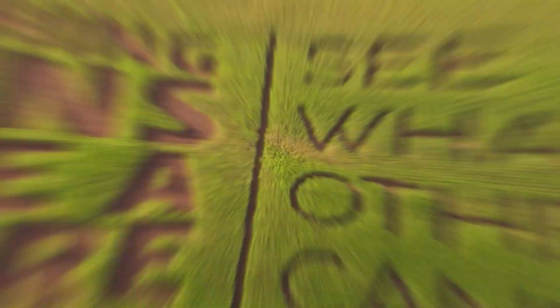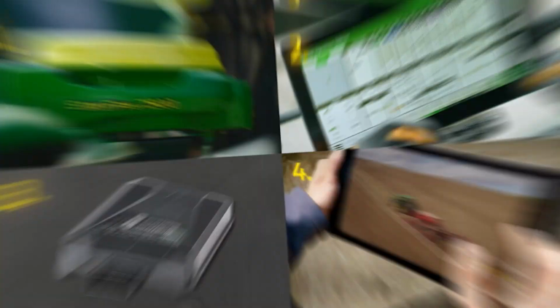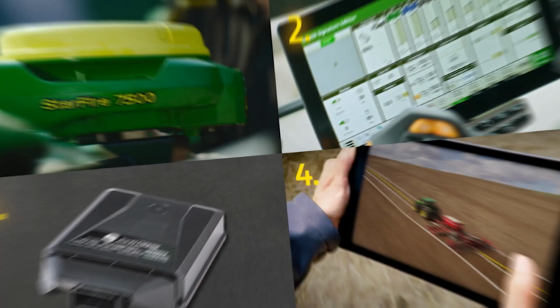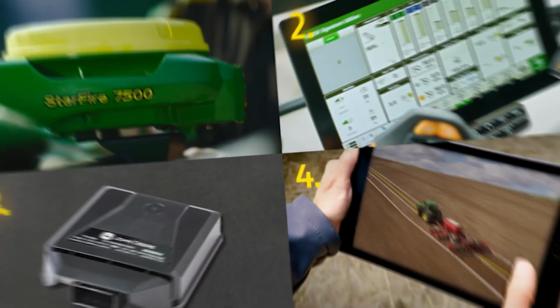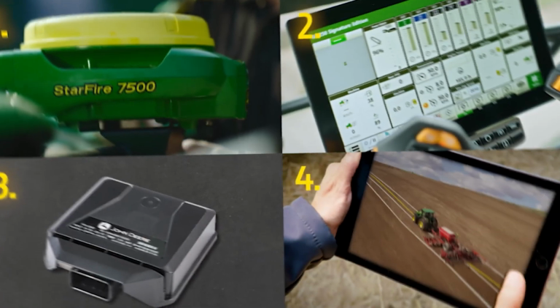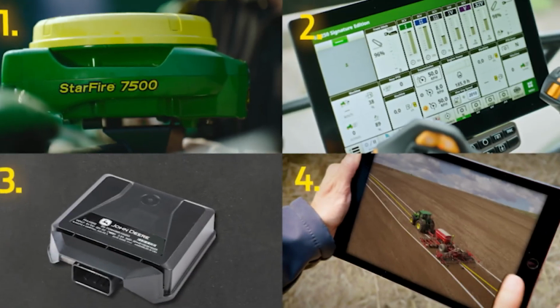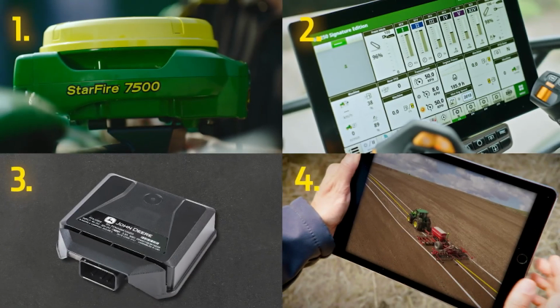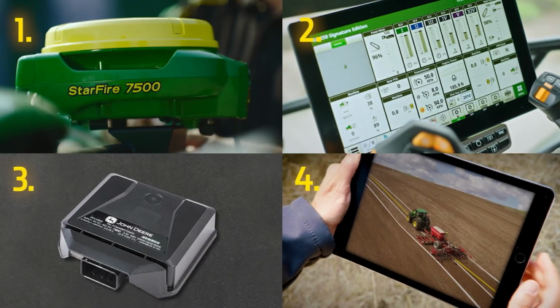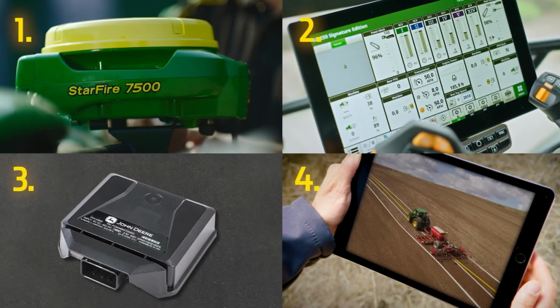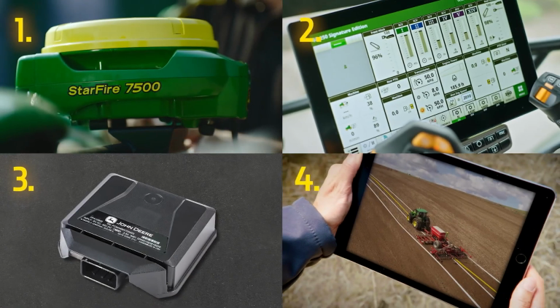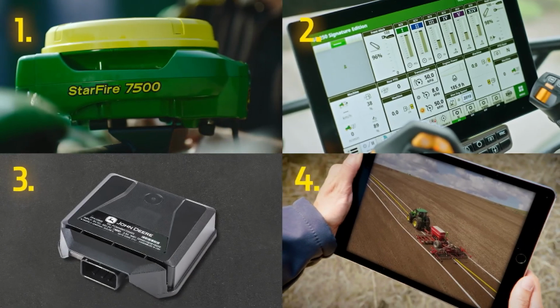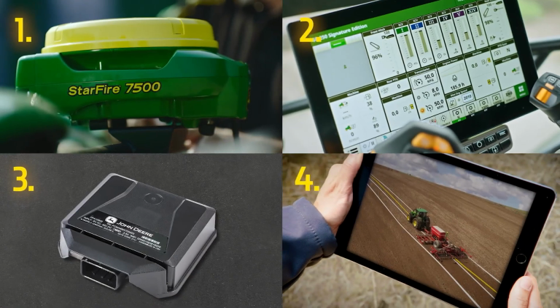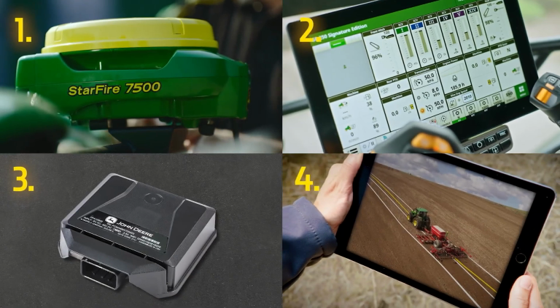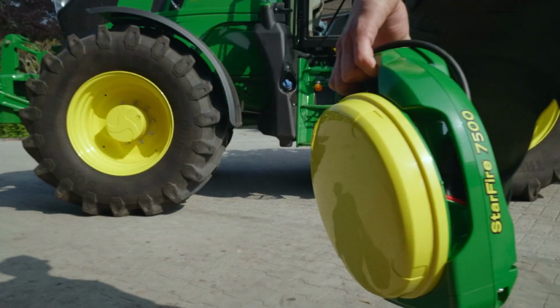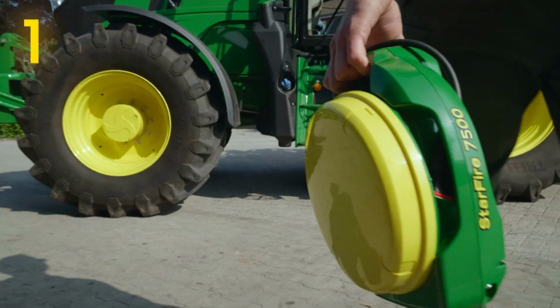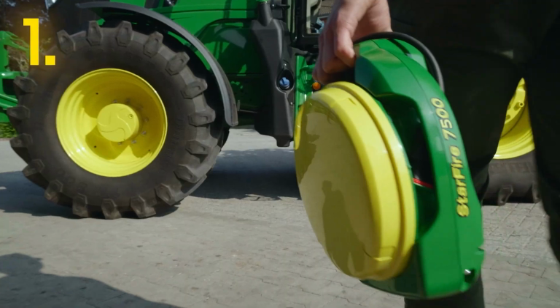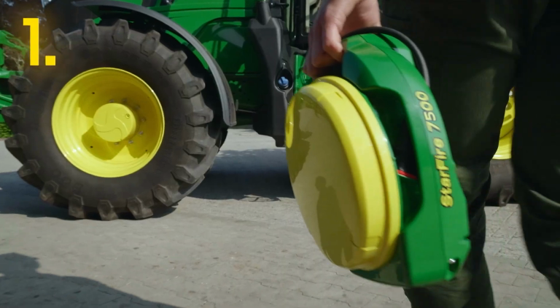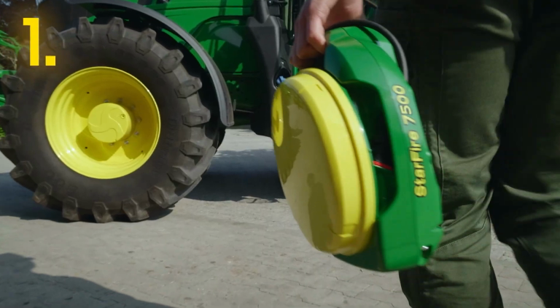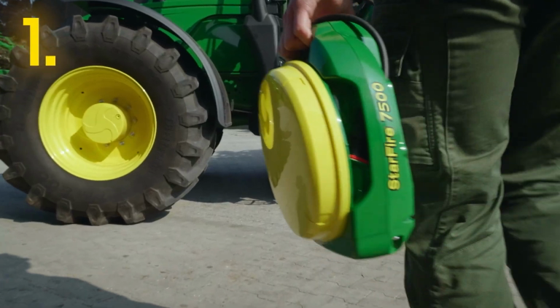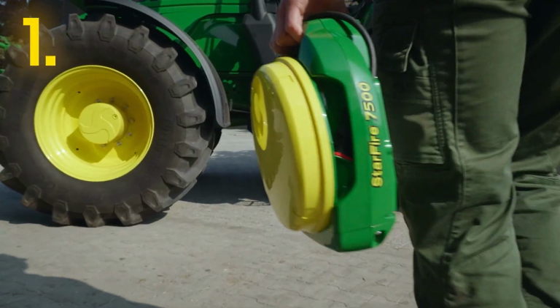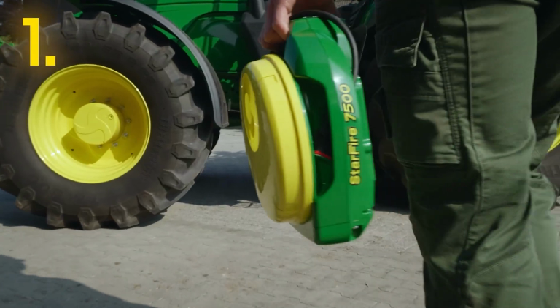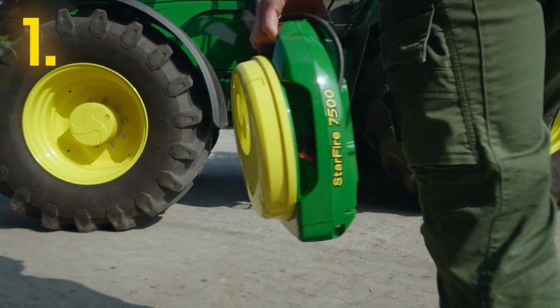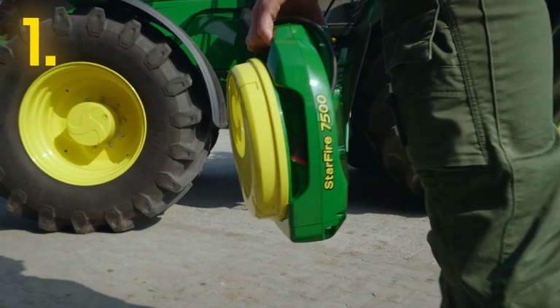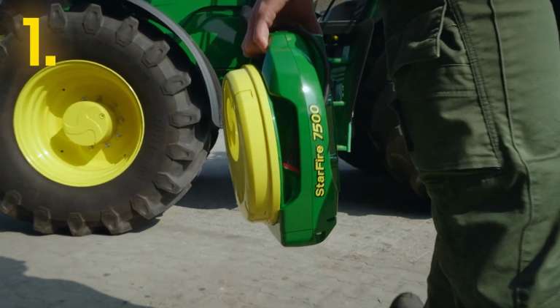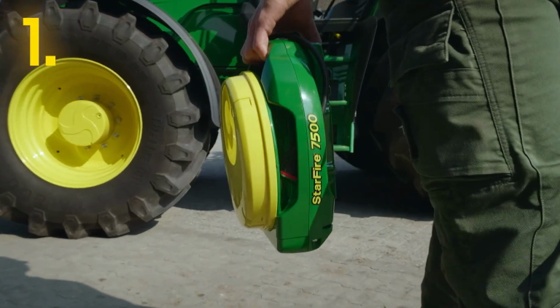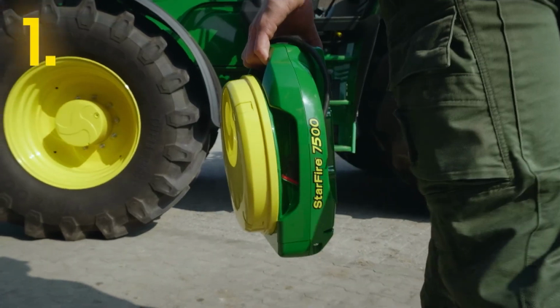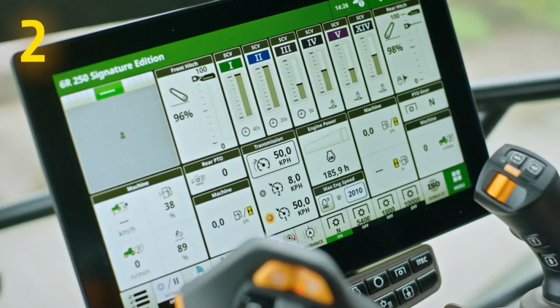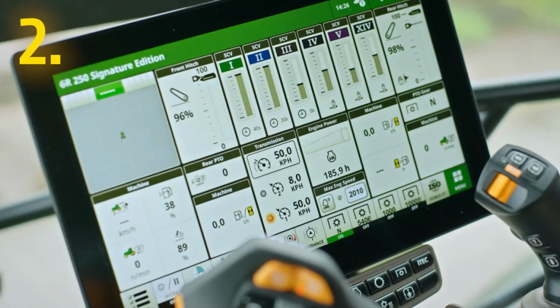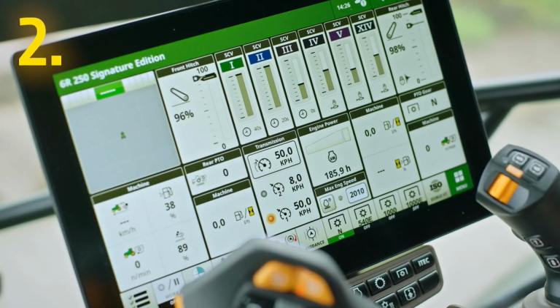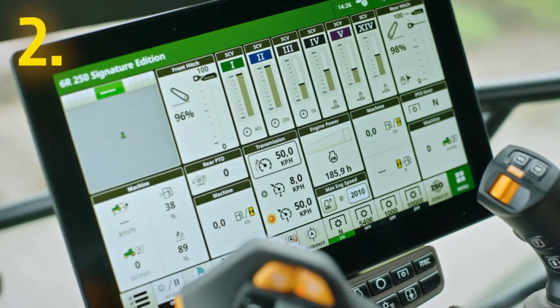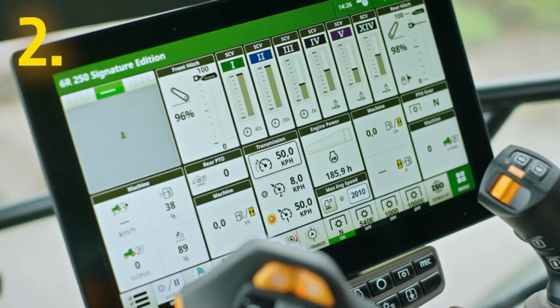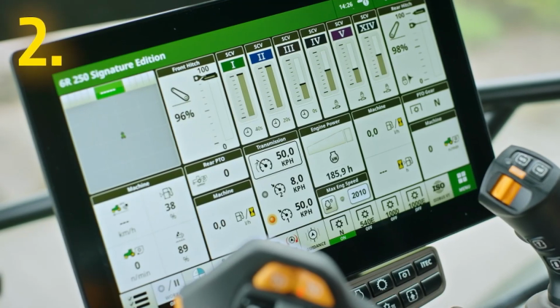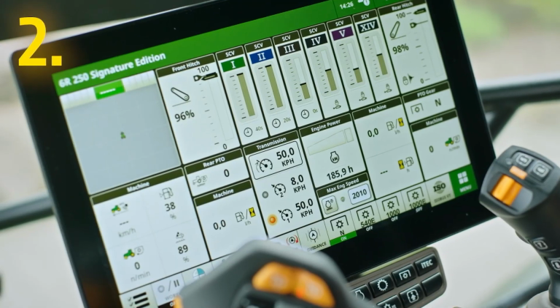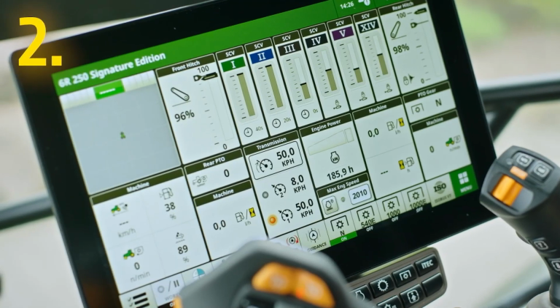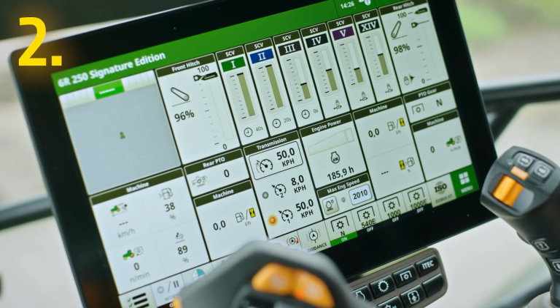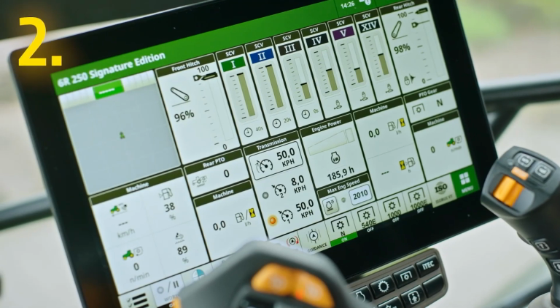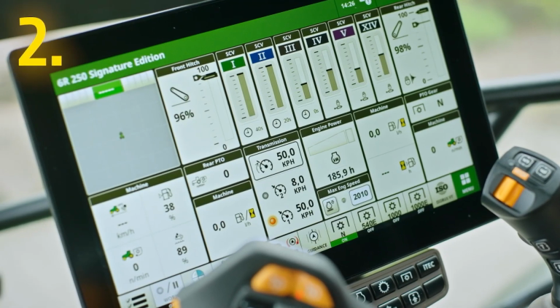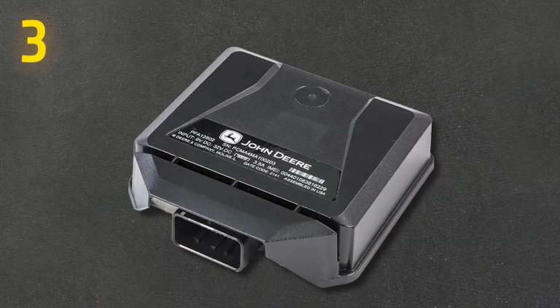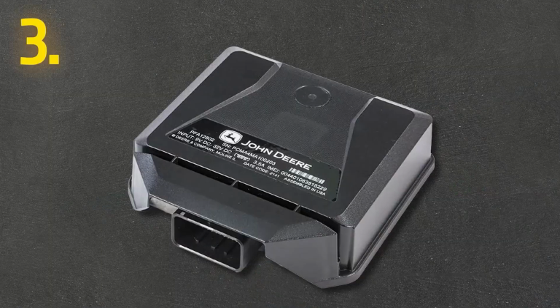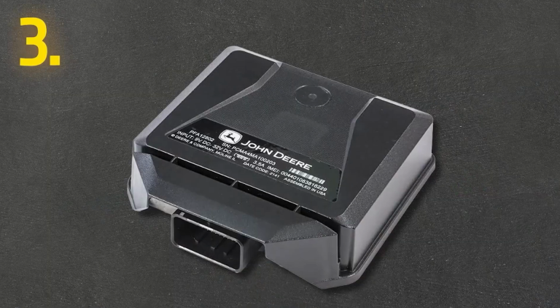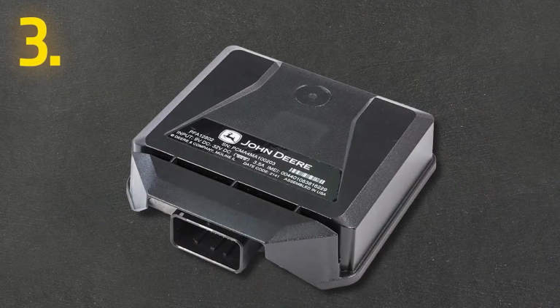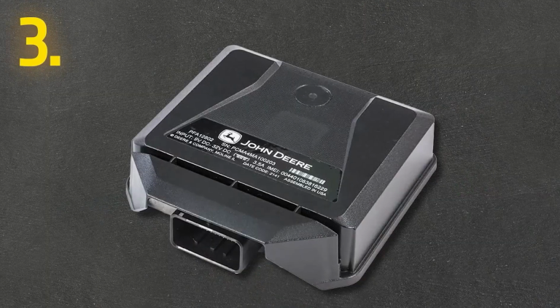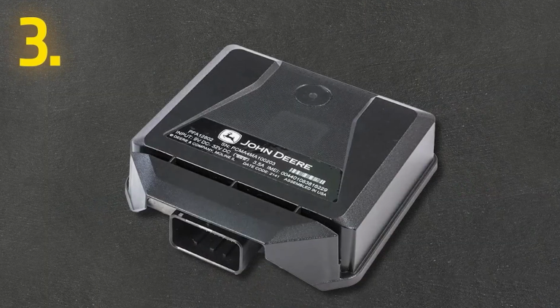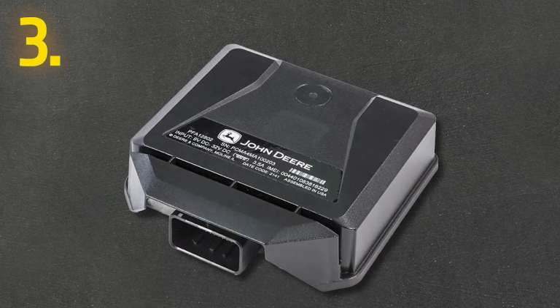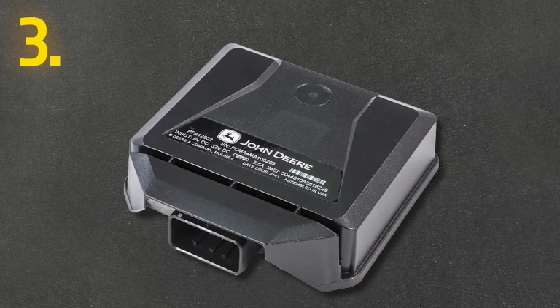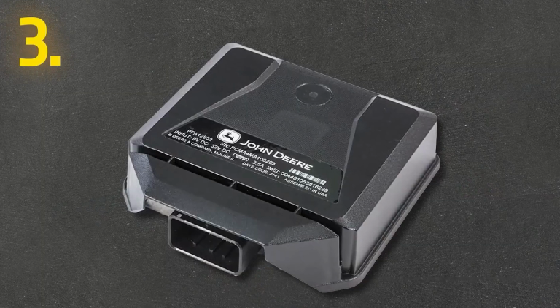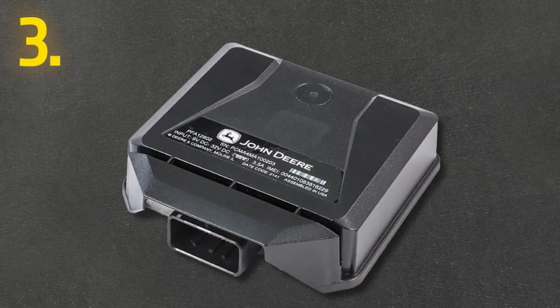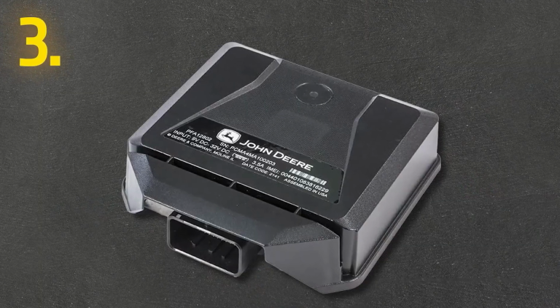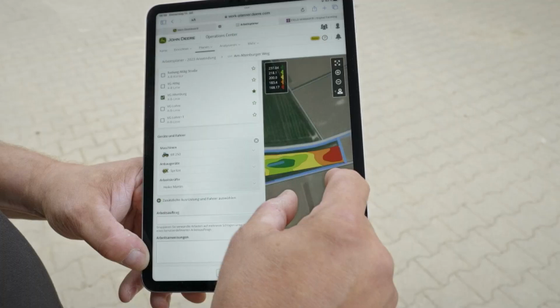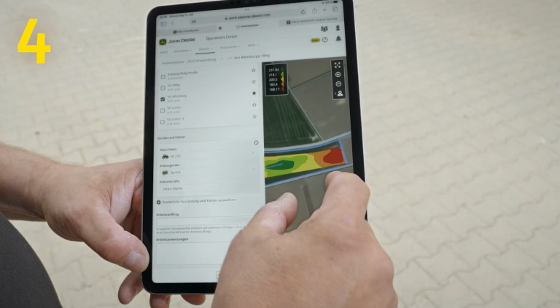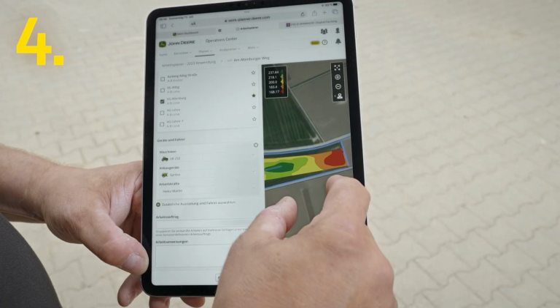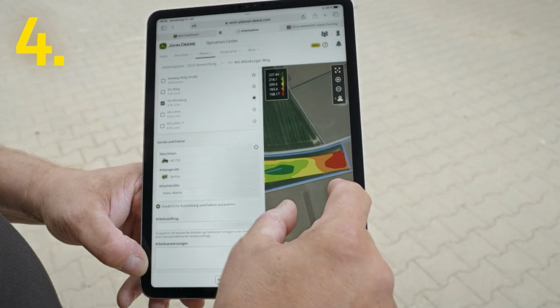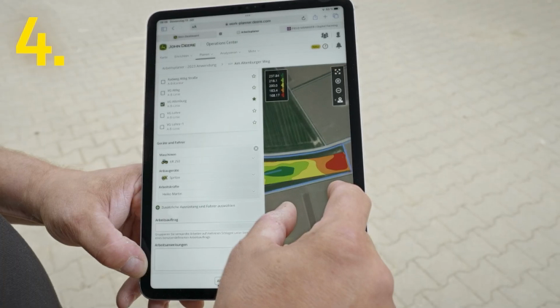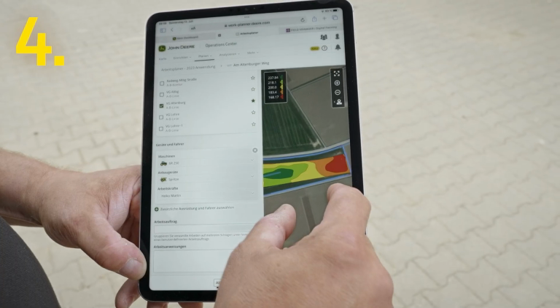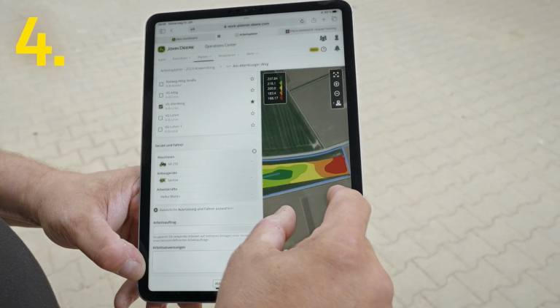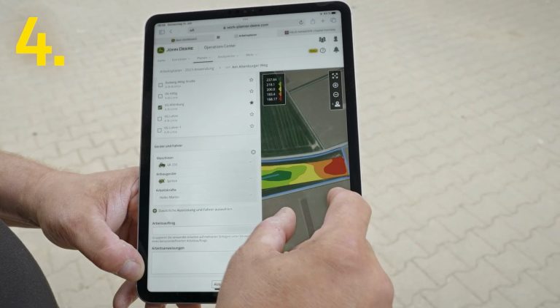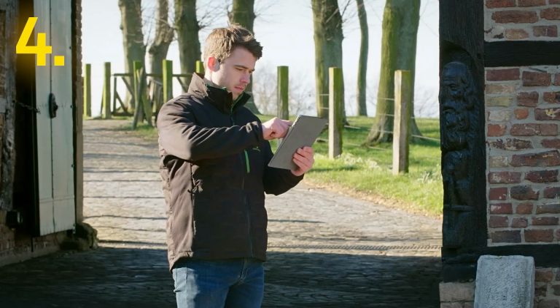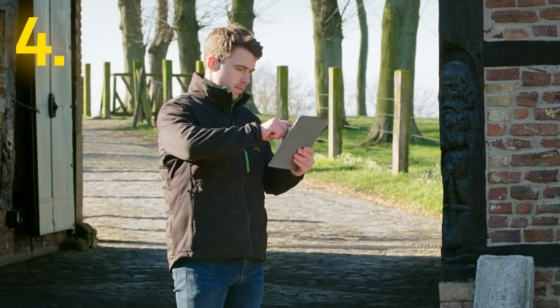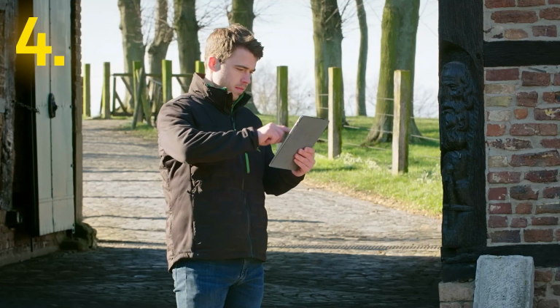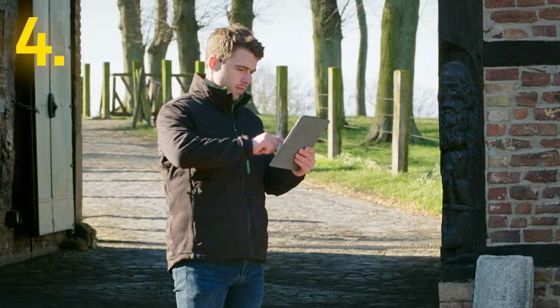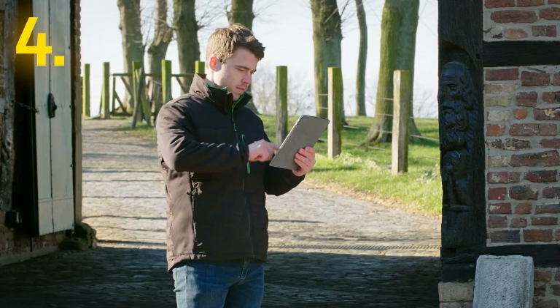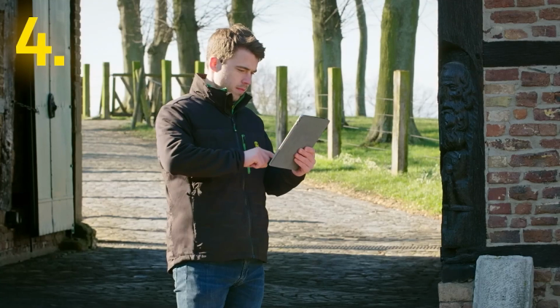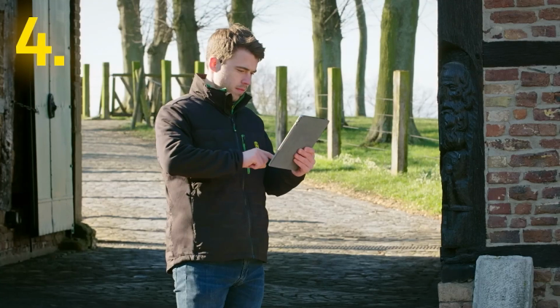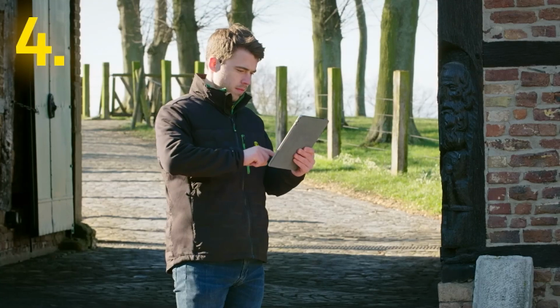You only need four things: a Starfire receiver, a G5 display, a JD Link modem, and the operations center. Easy.